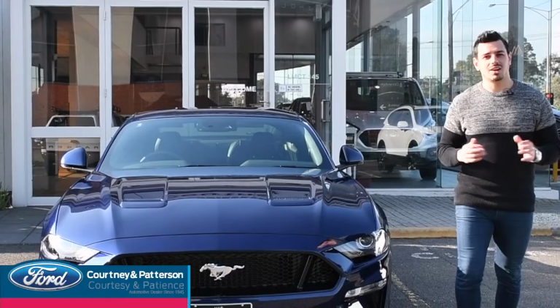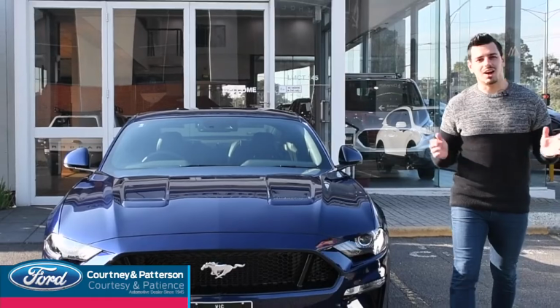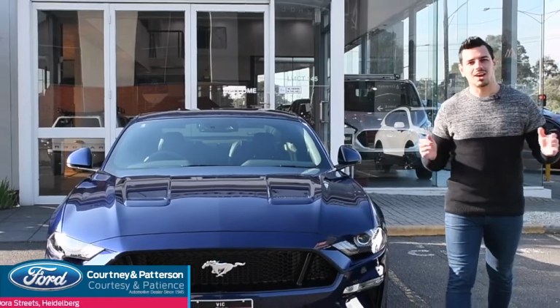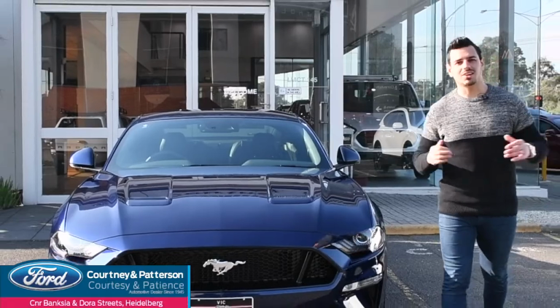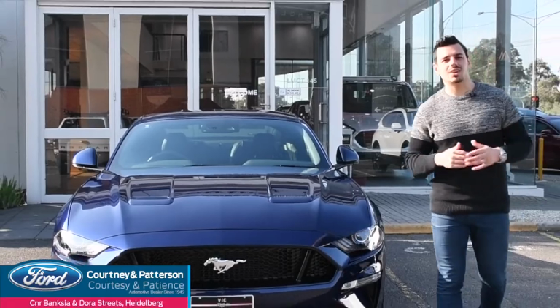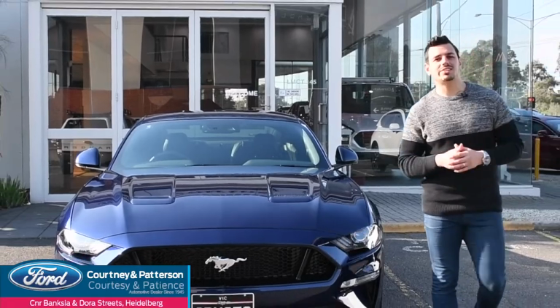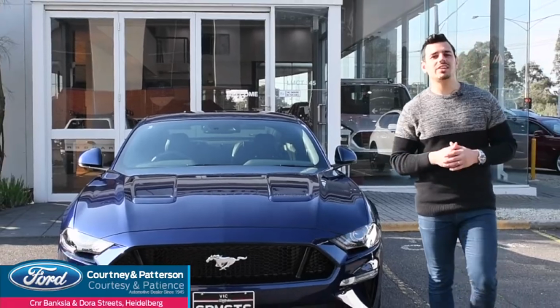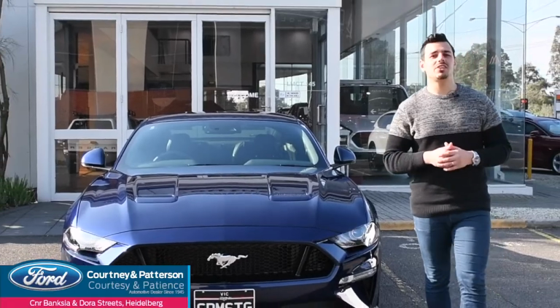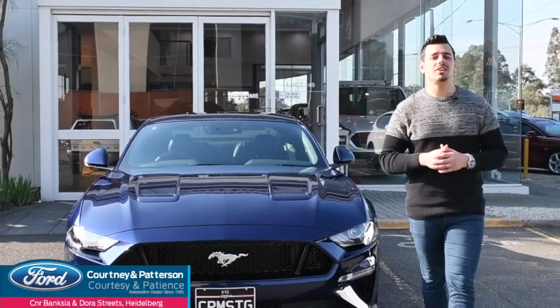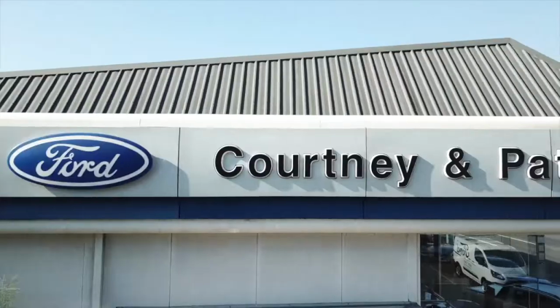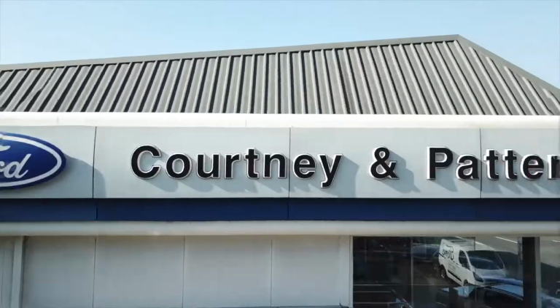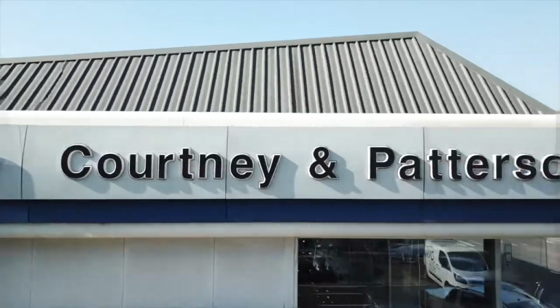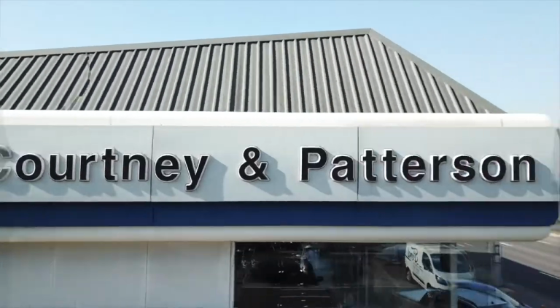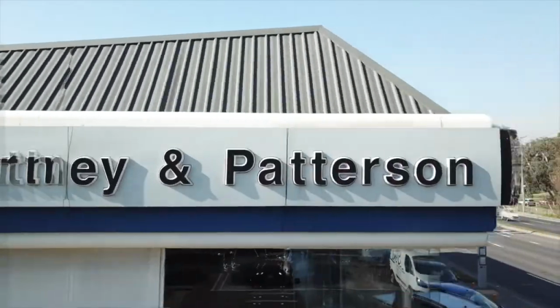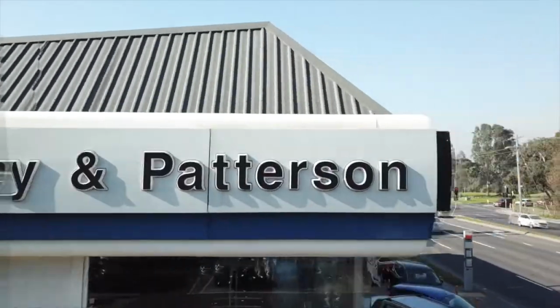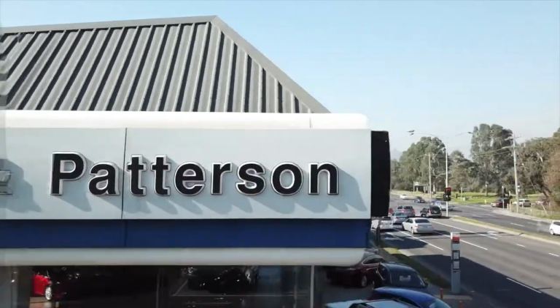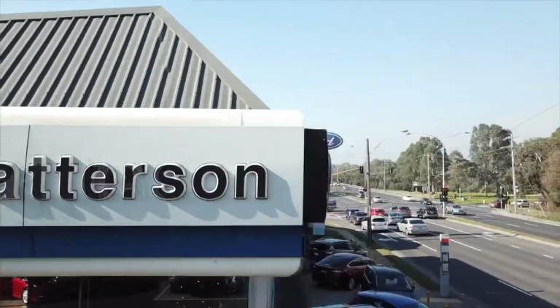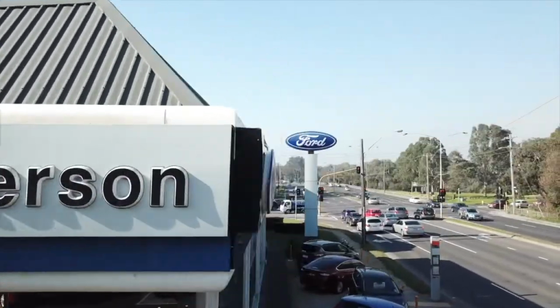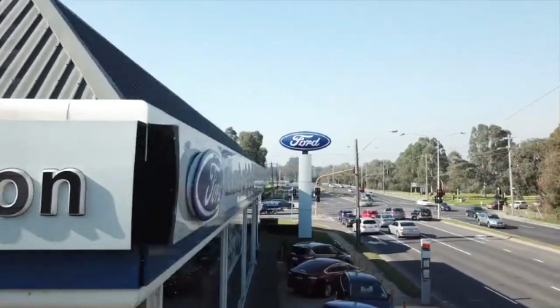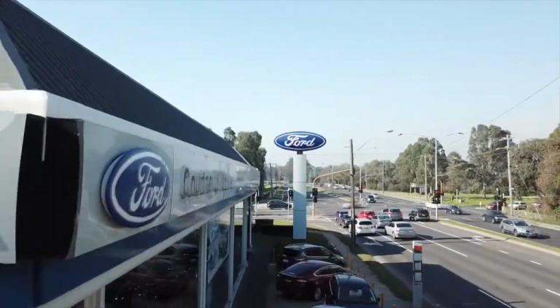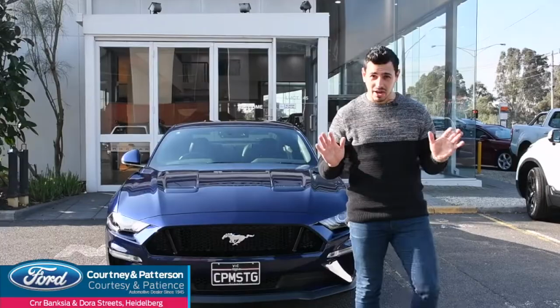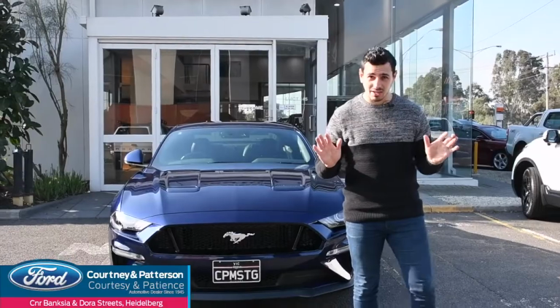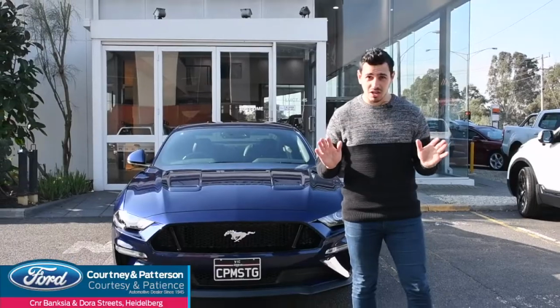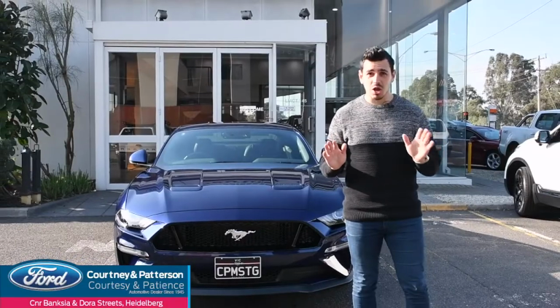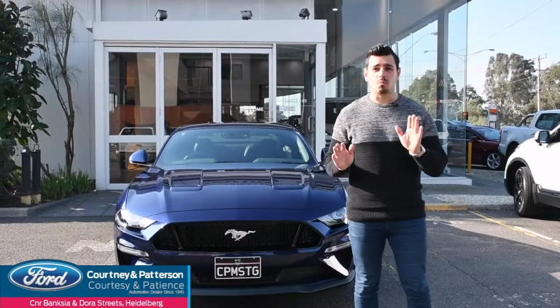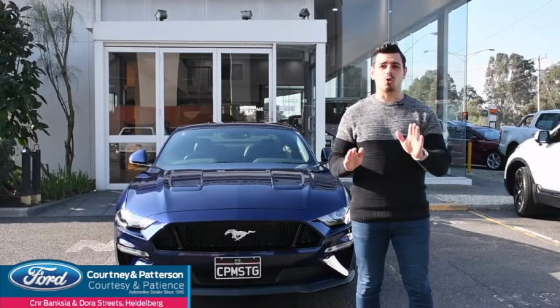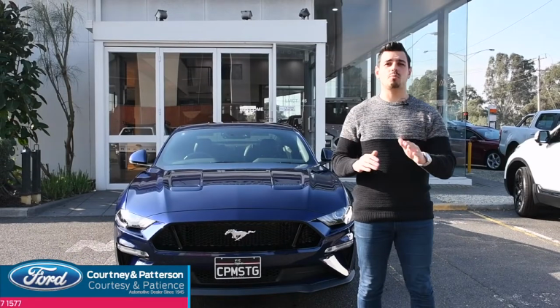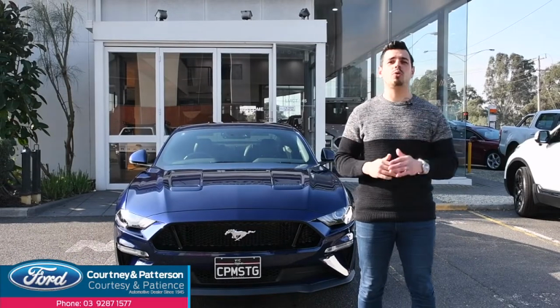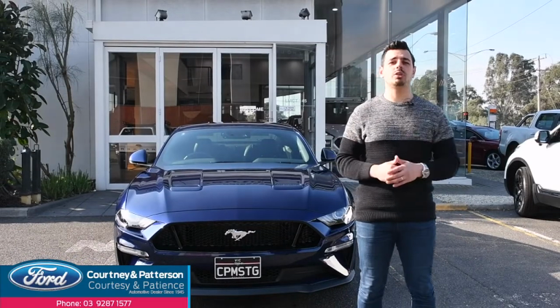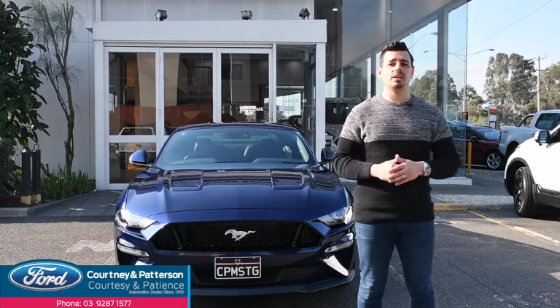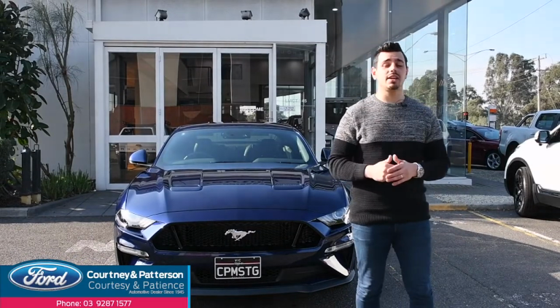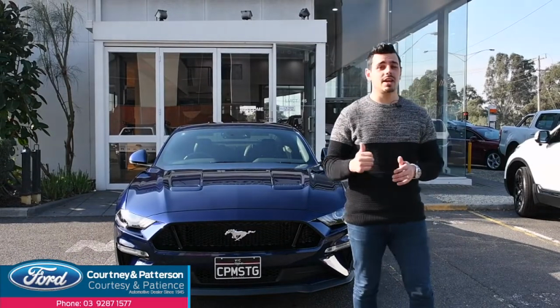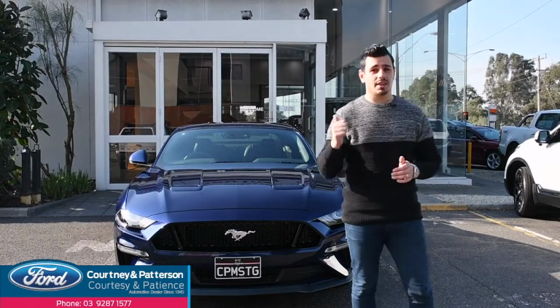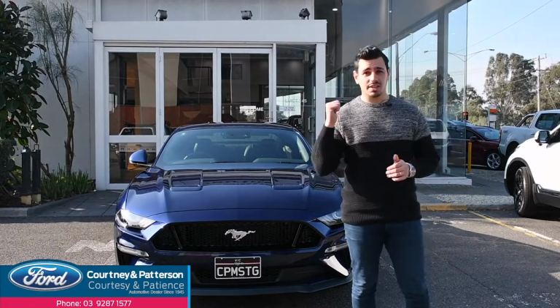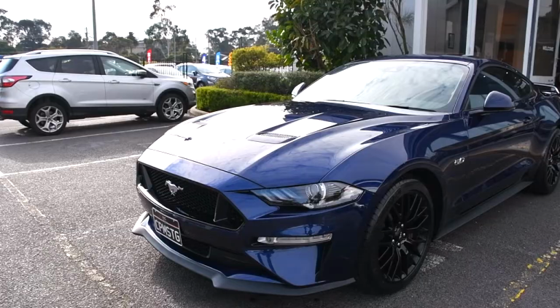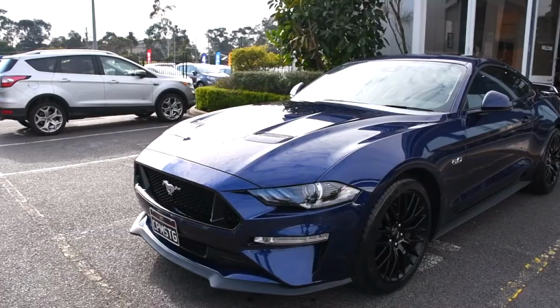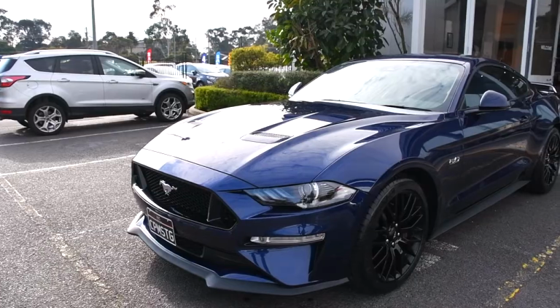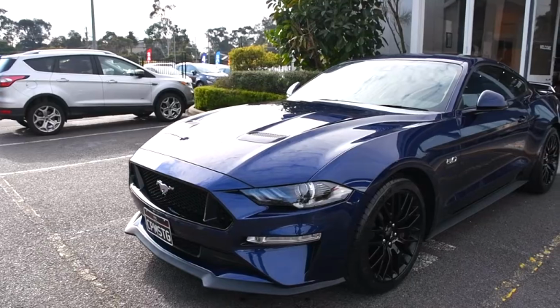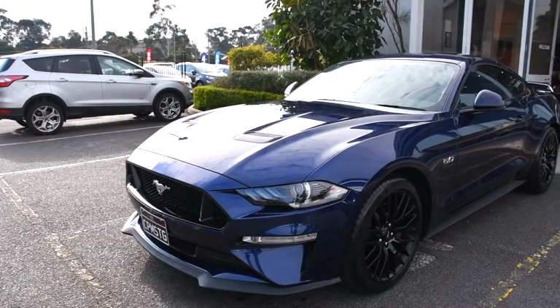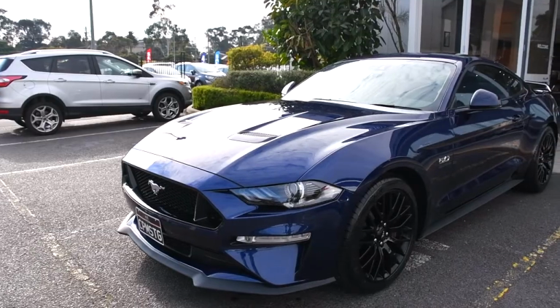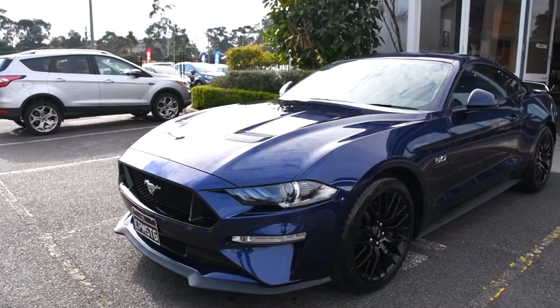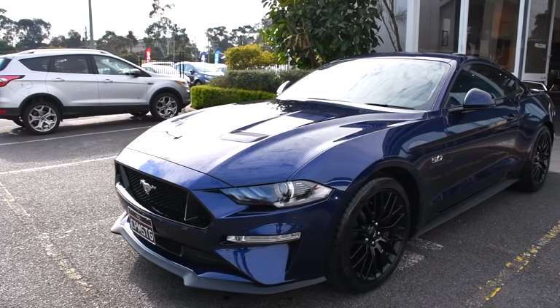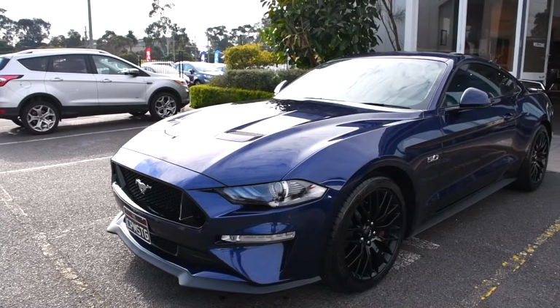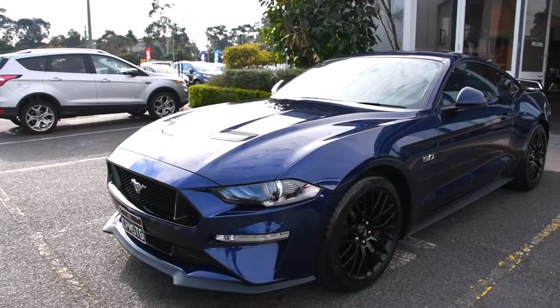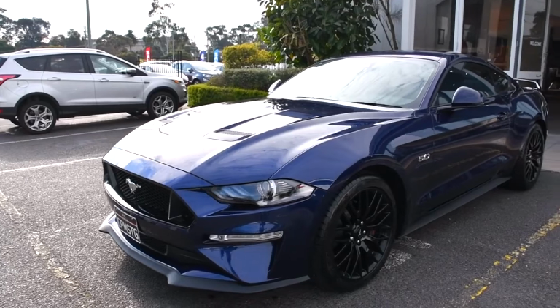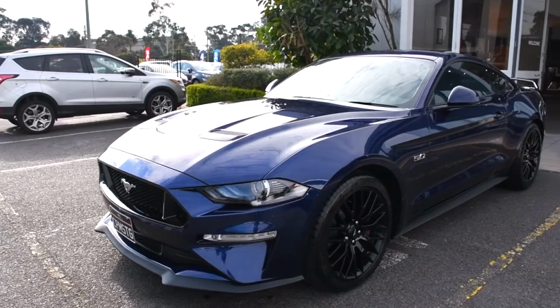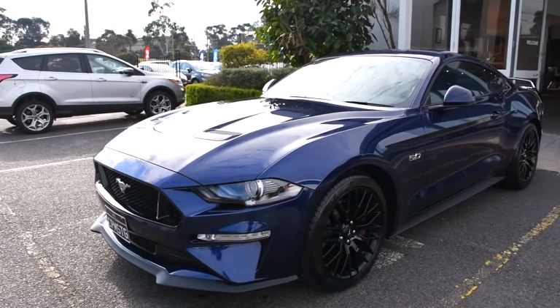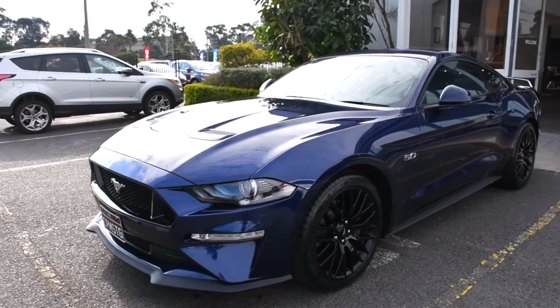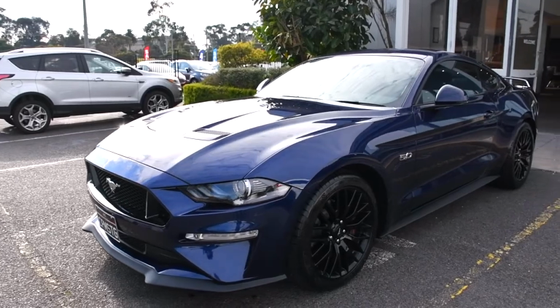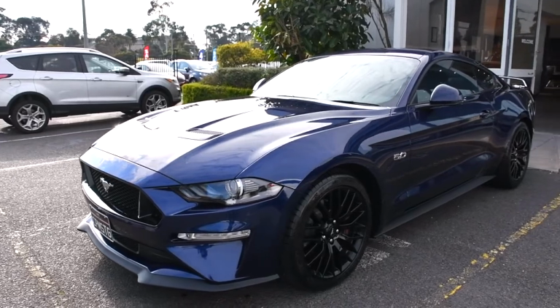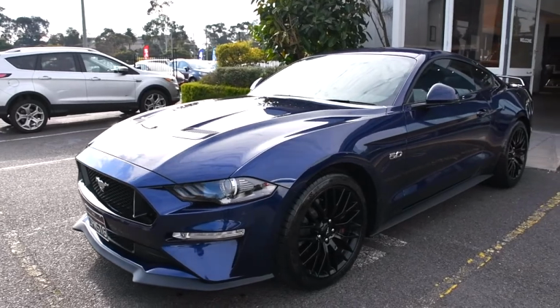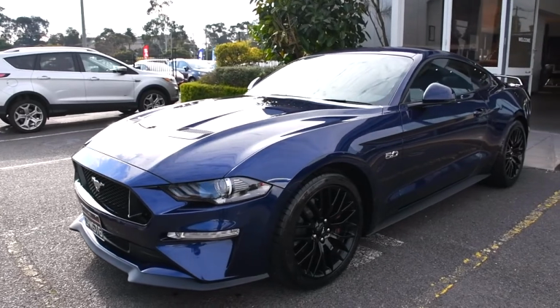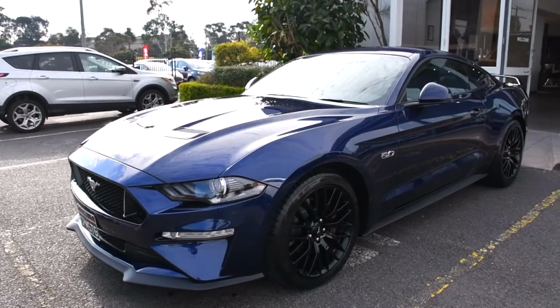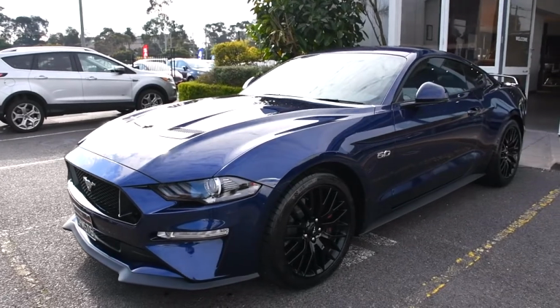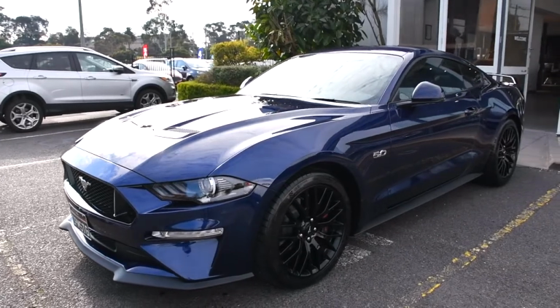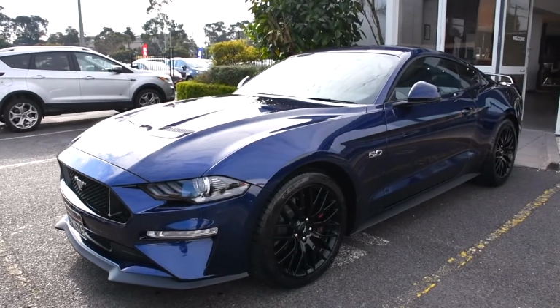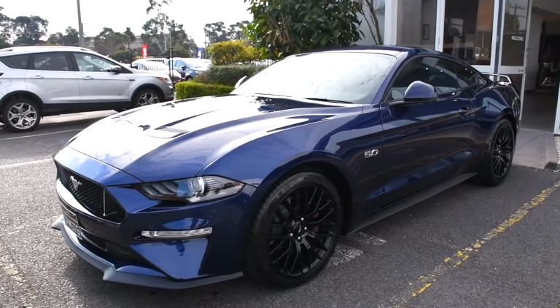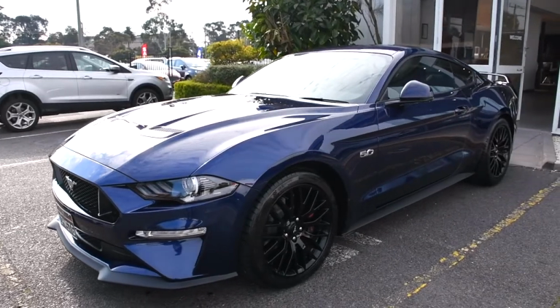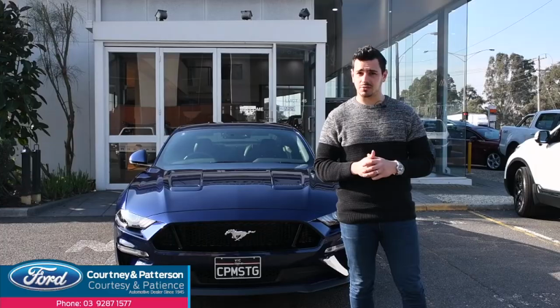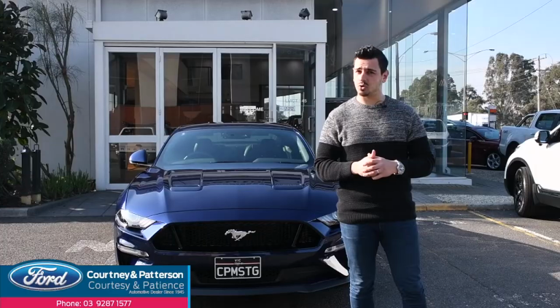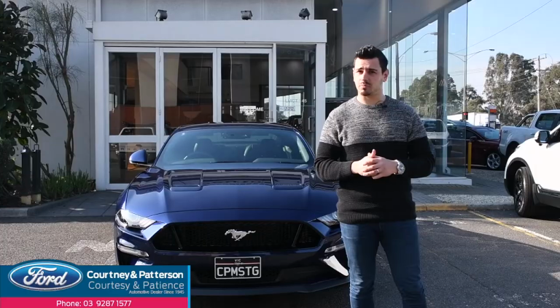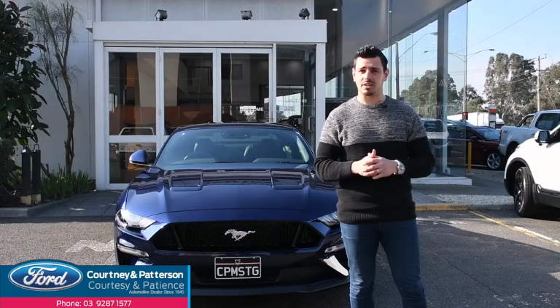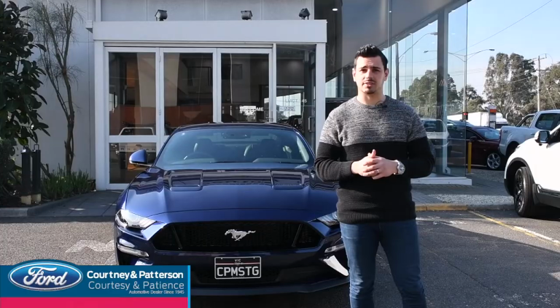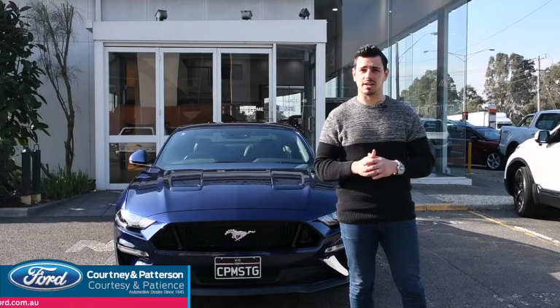Hi guys, Nando here for Courtney and Patterson Ford. More importantly, this is the all-new, all-powerful 2018 Ford Mustang.